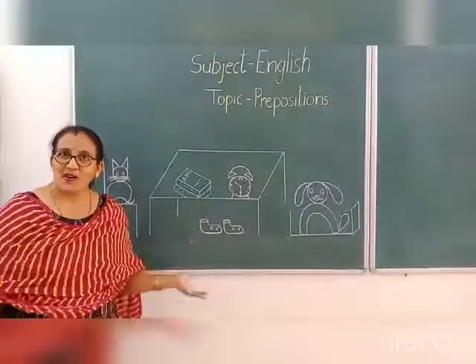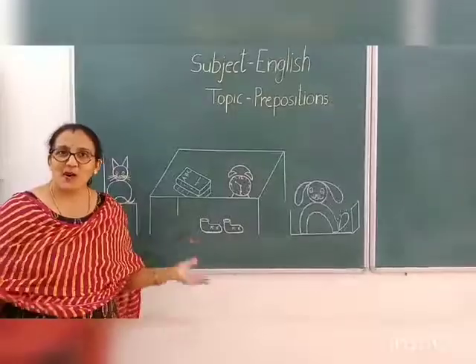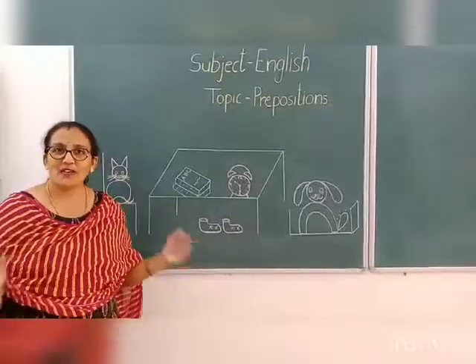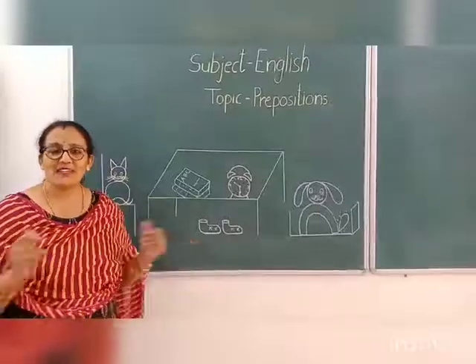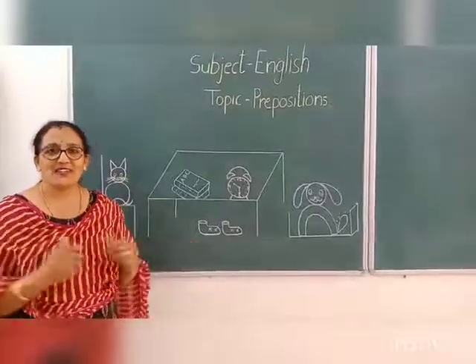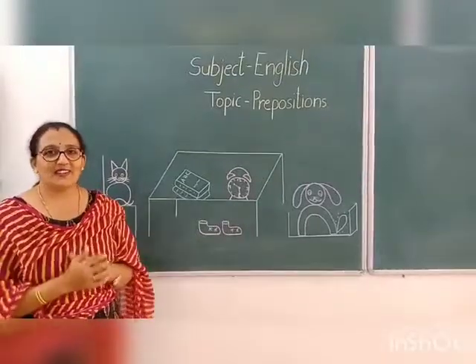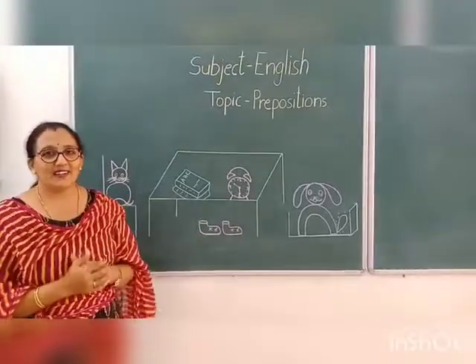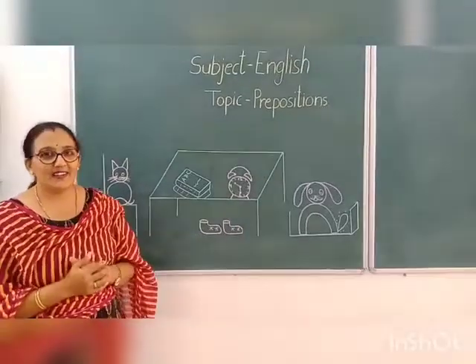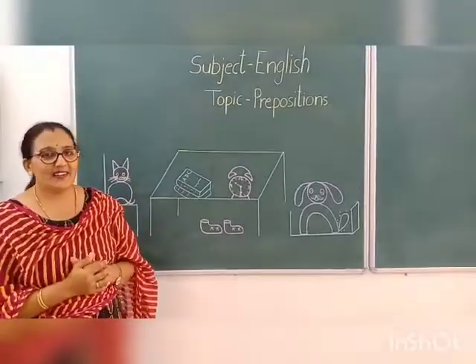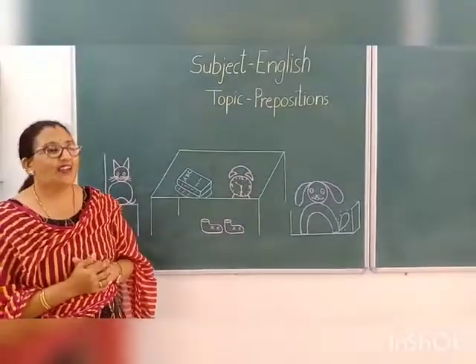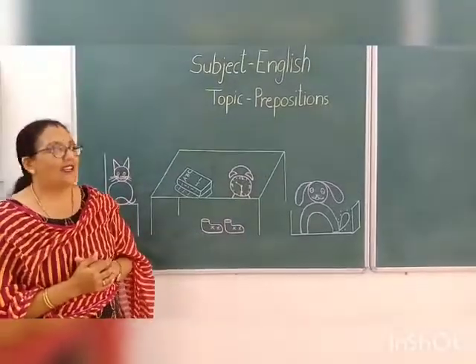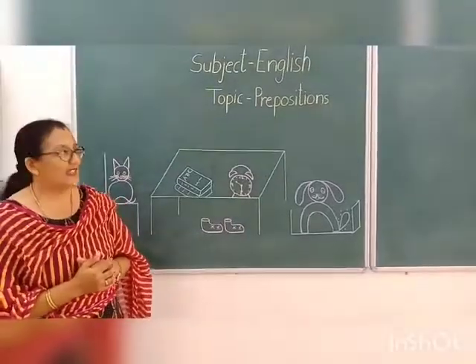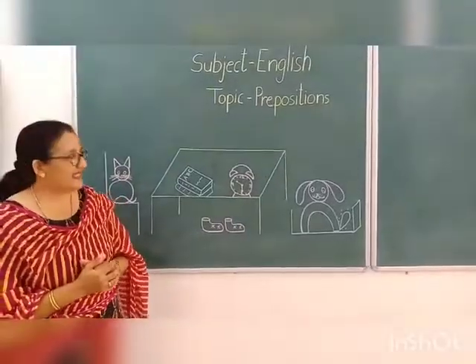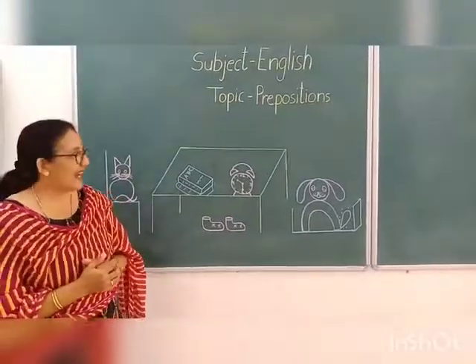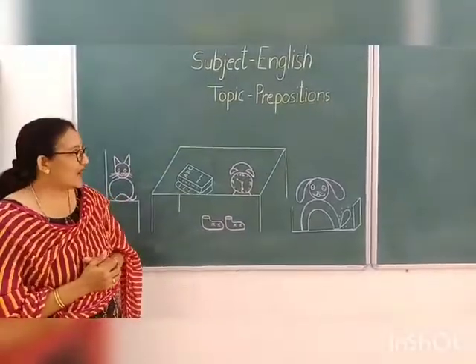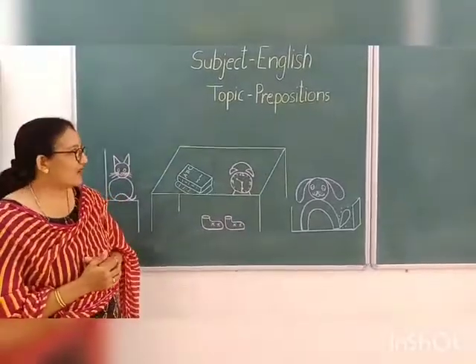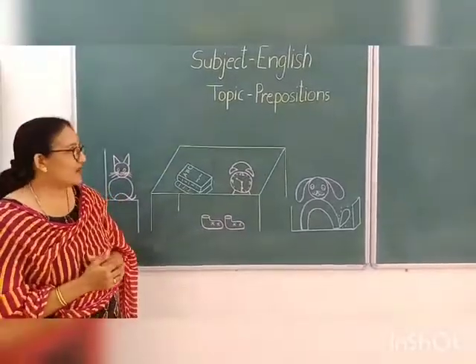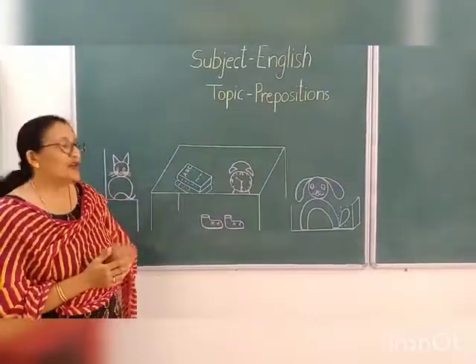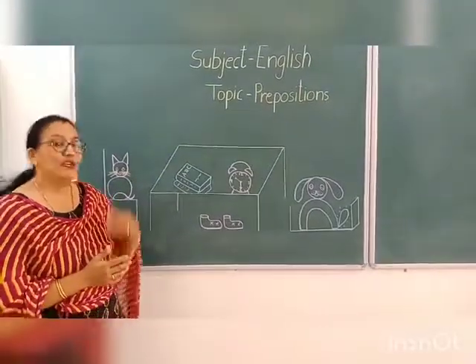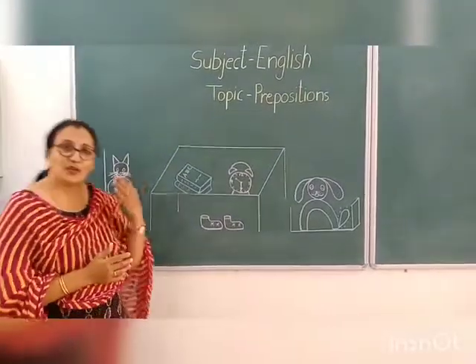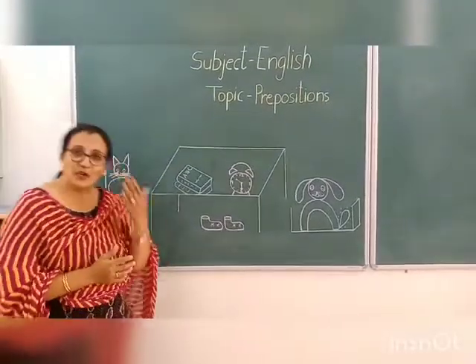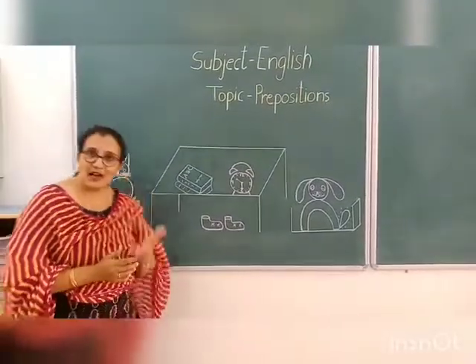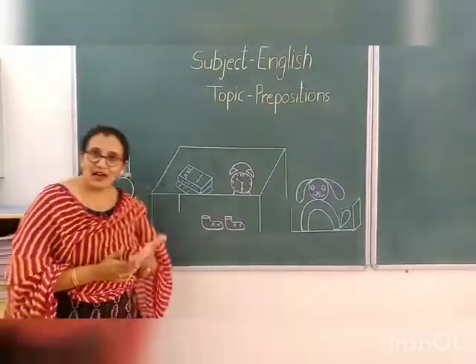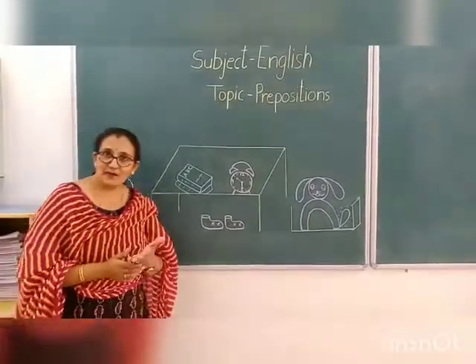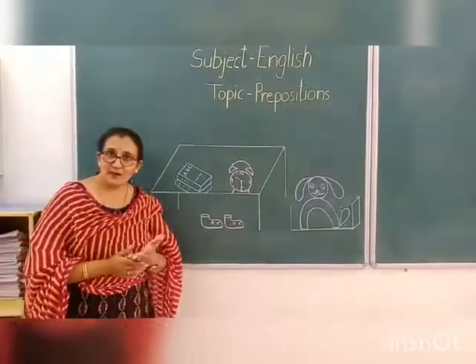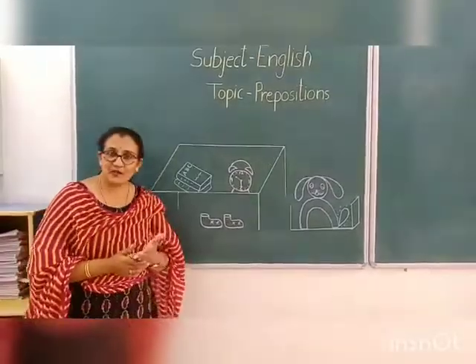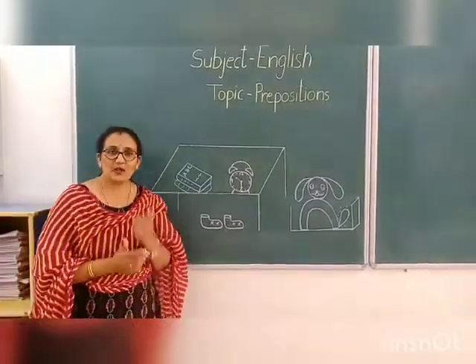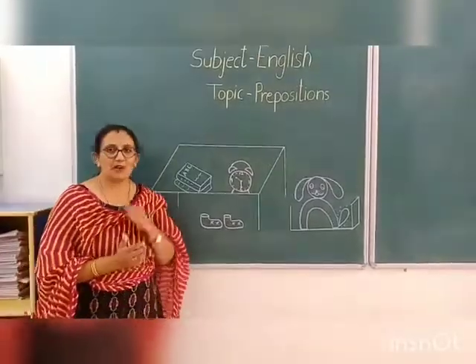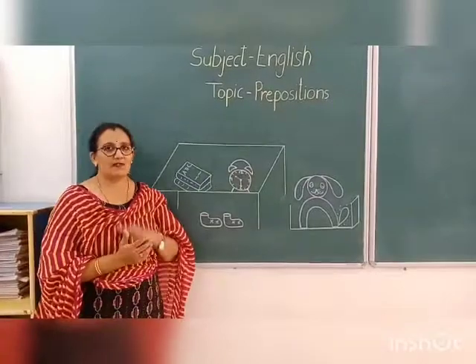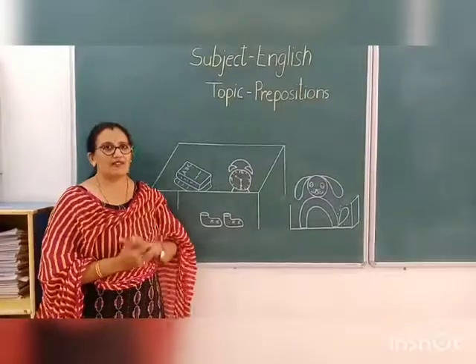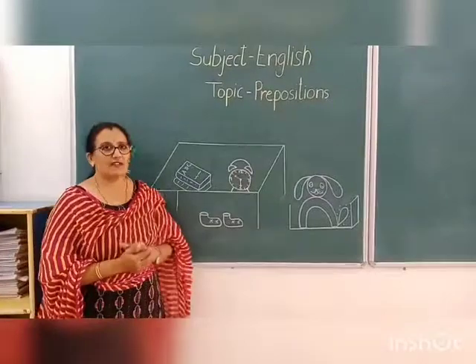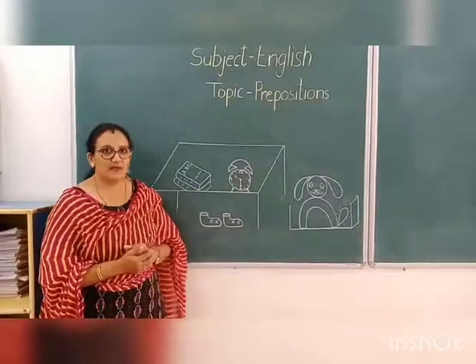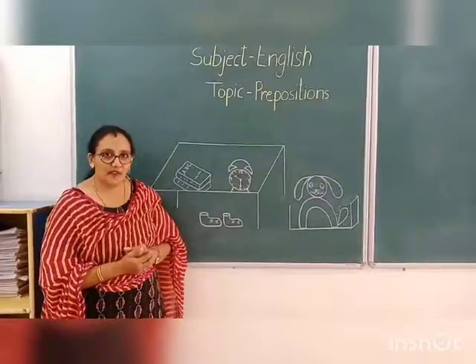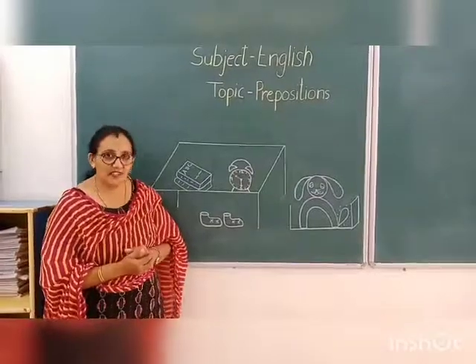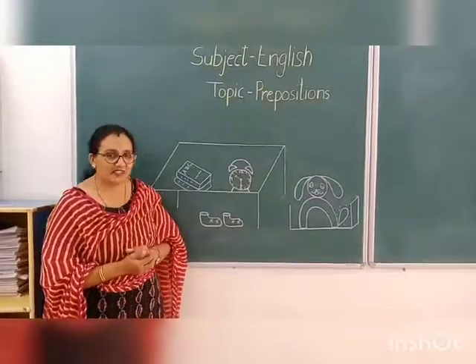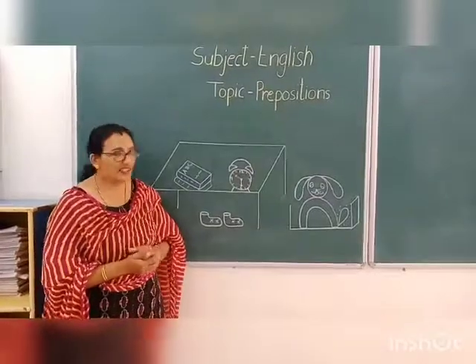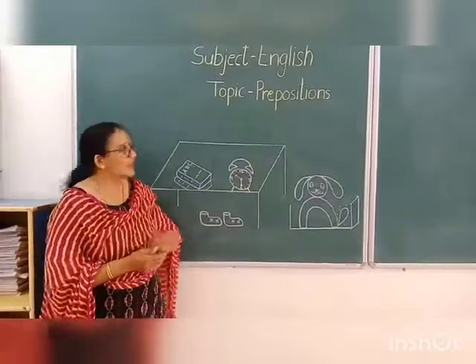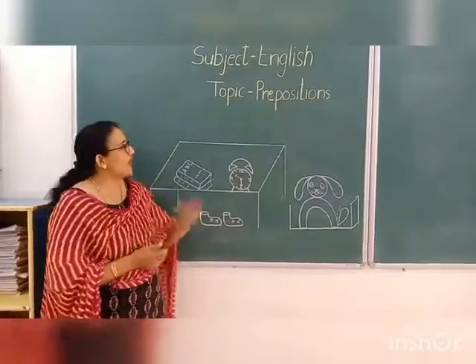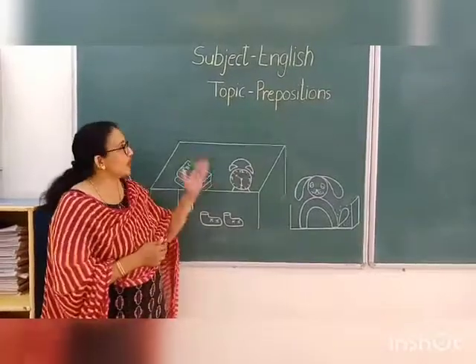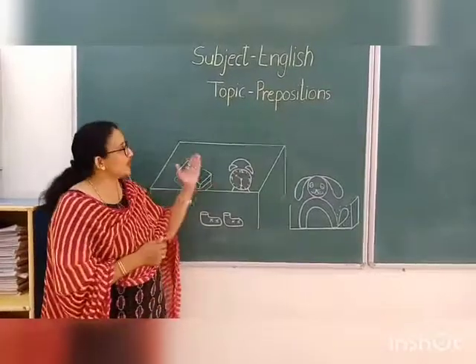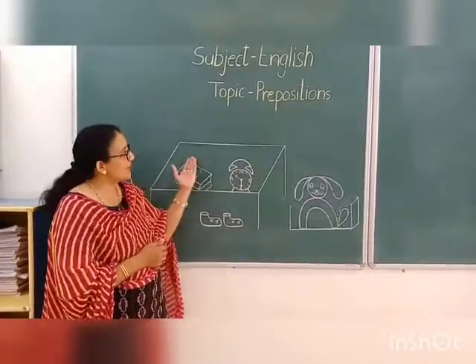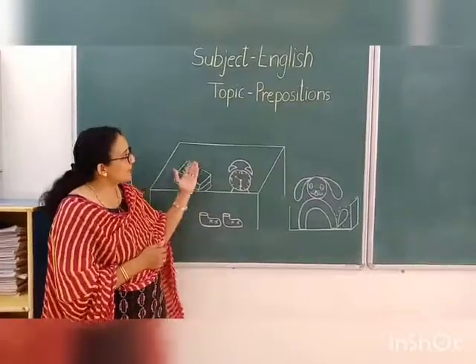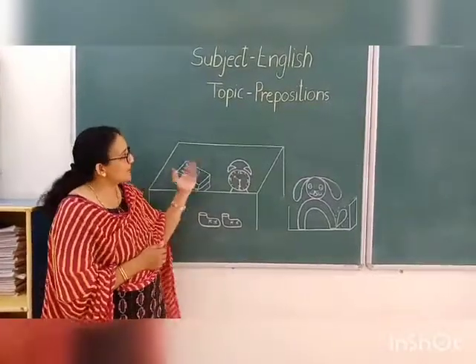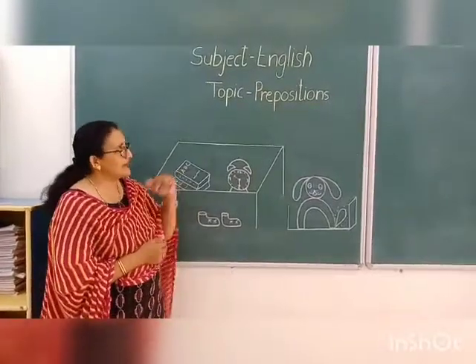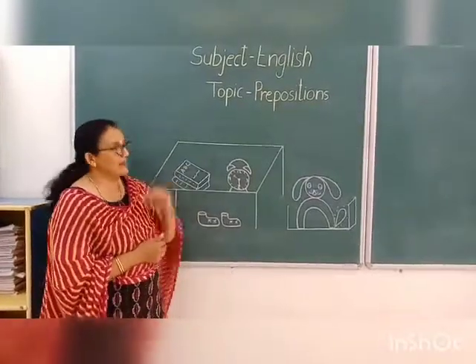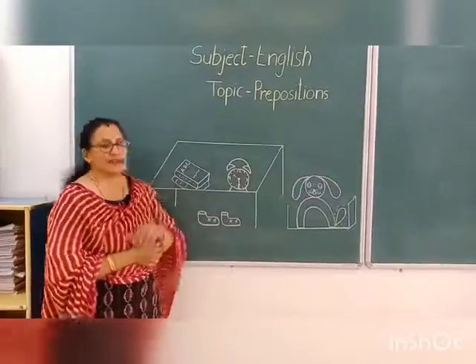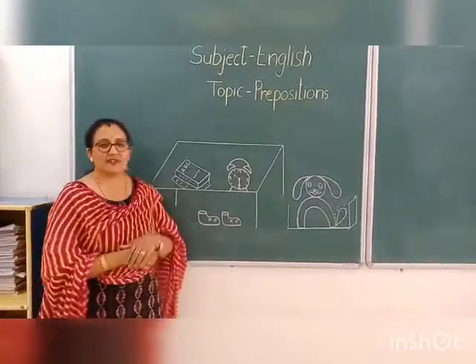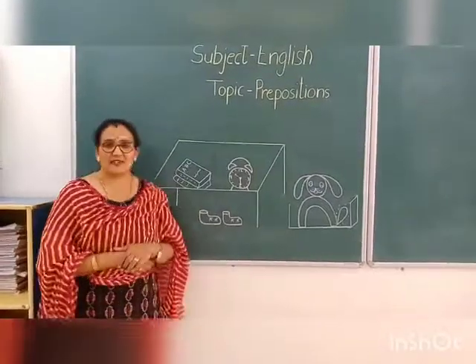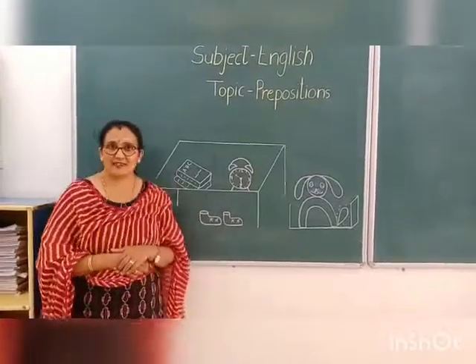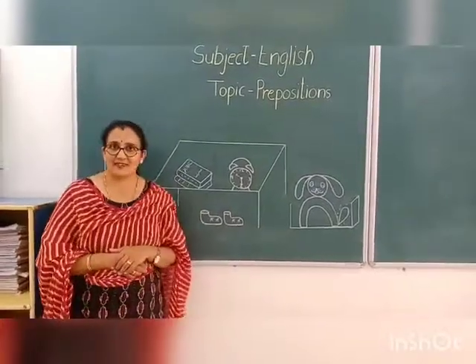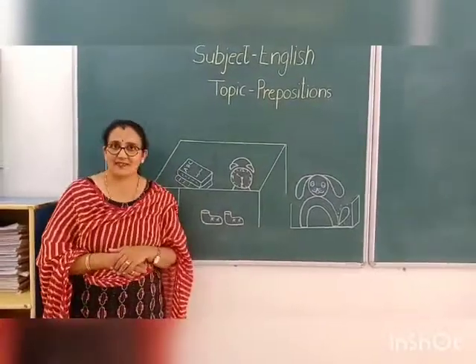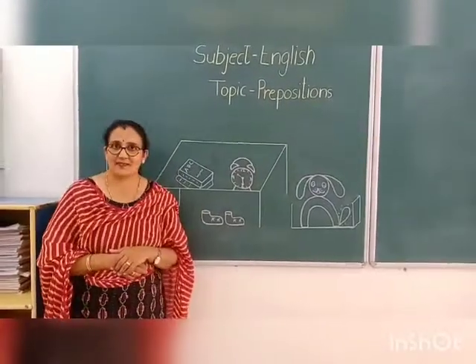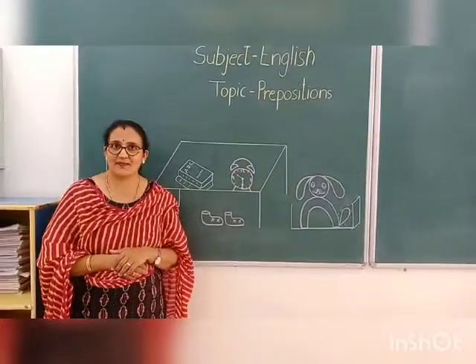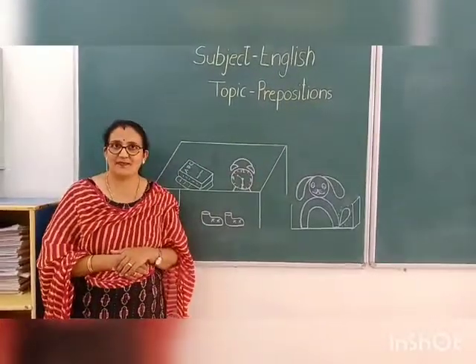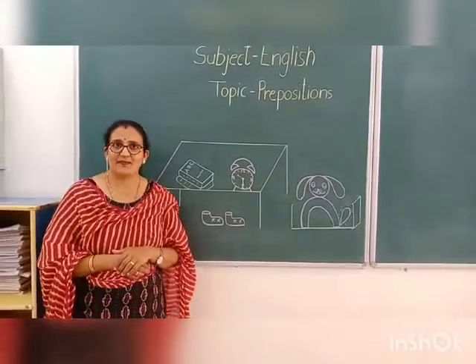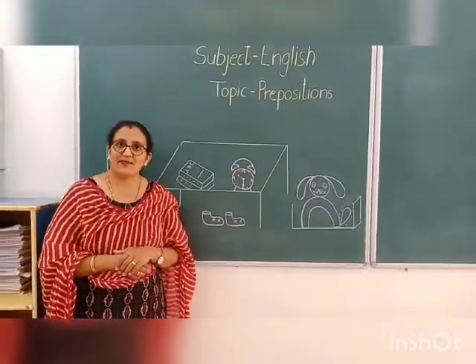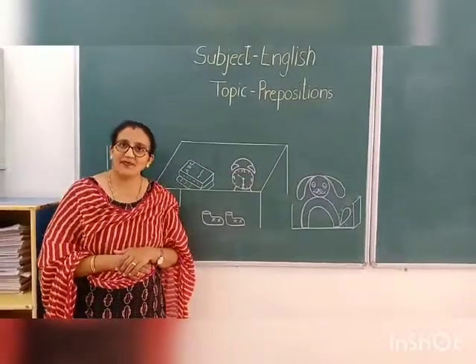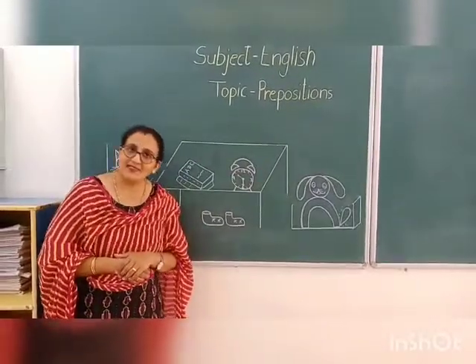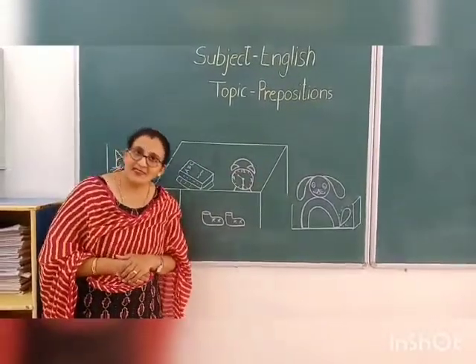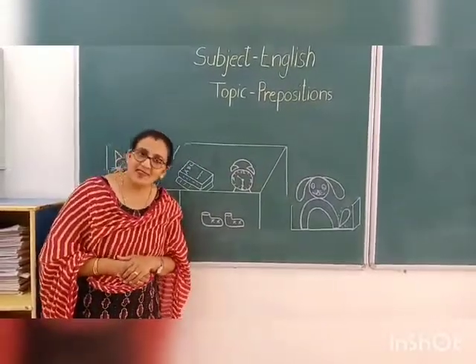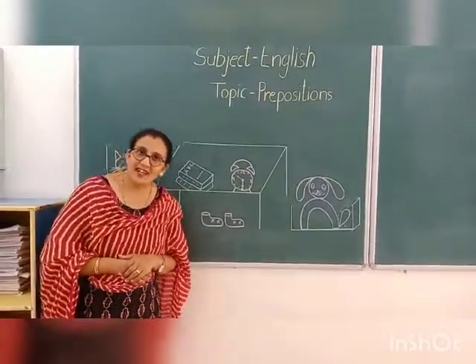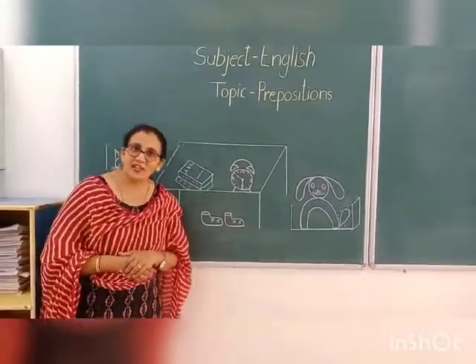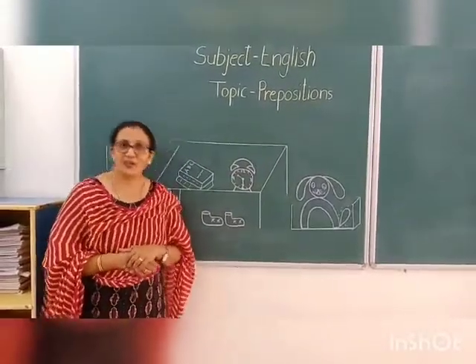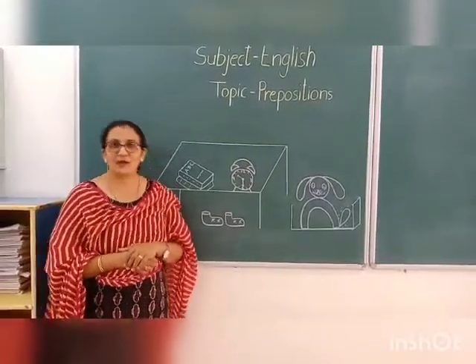Okay children, now you have to solve a worksheet on prepositions. Thank you.